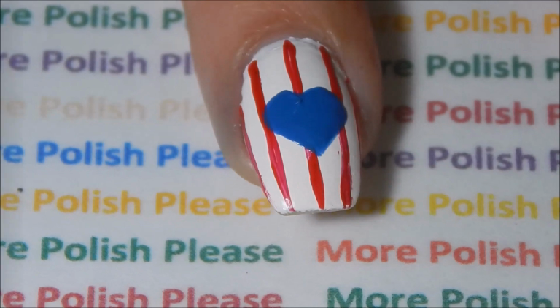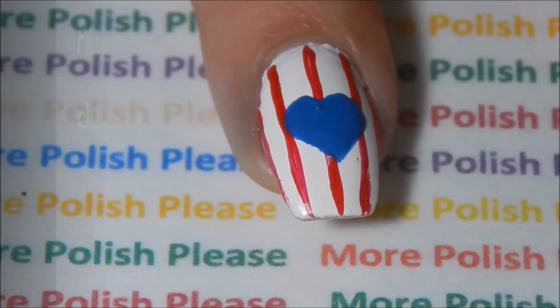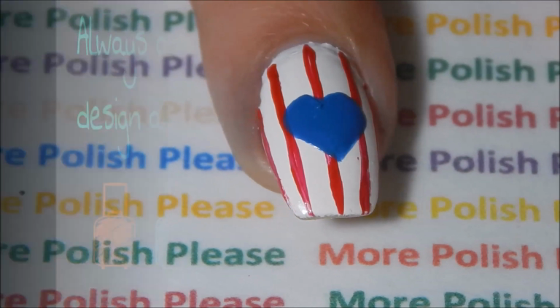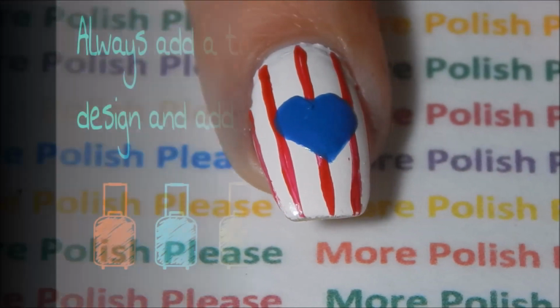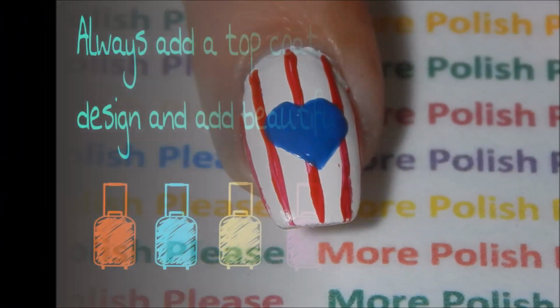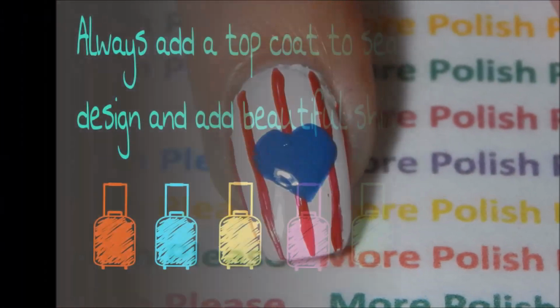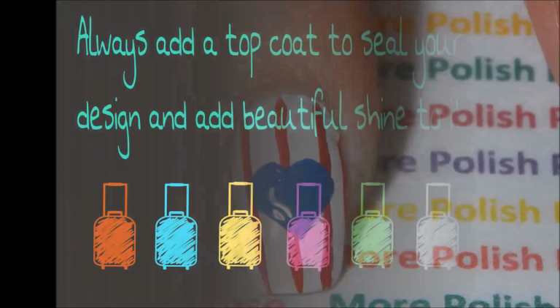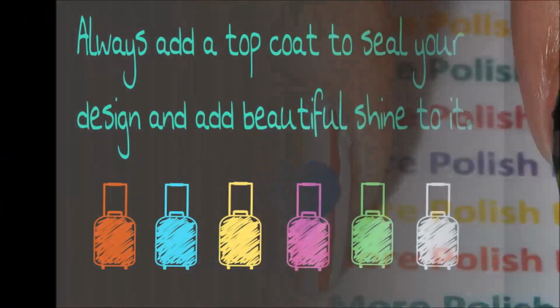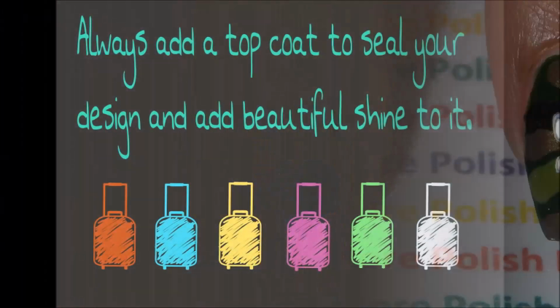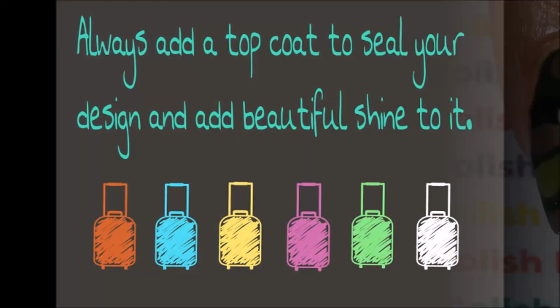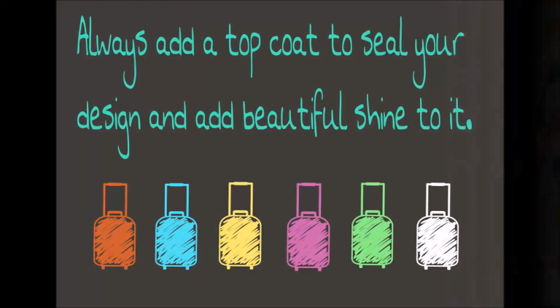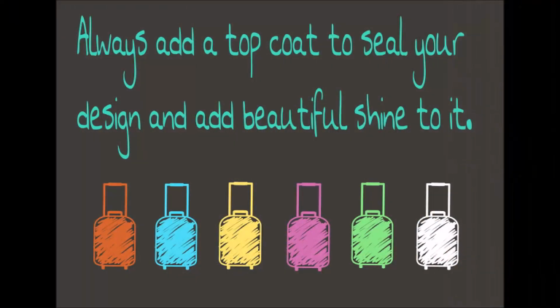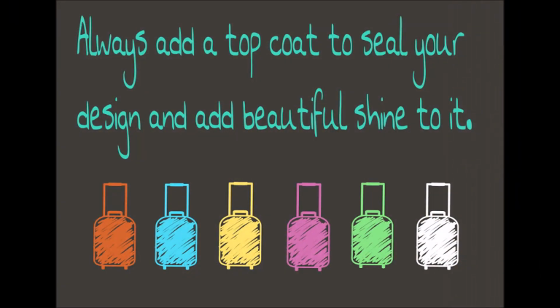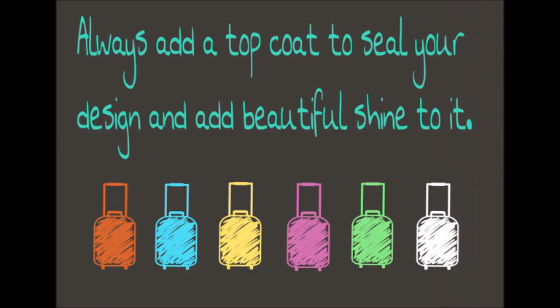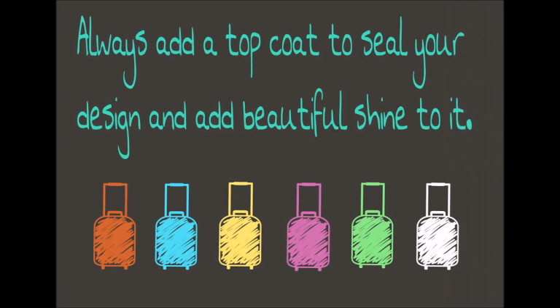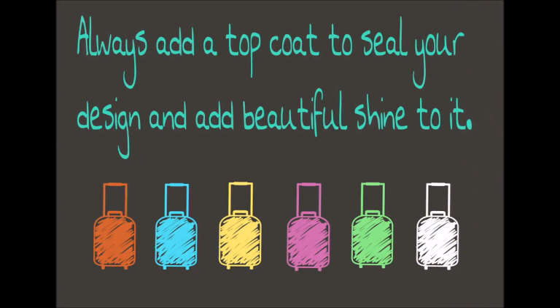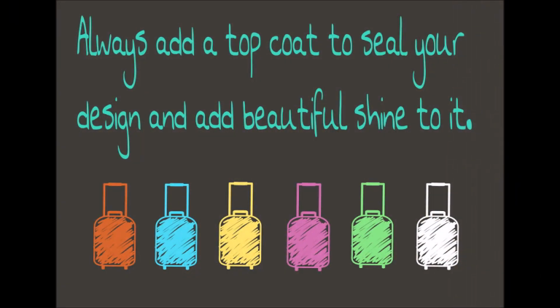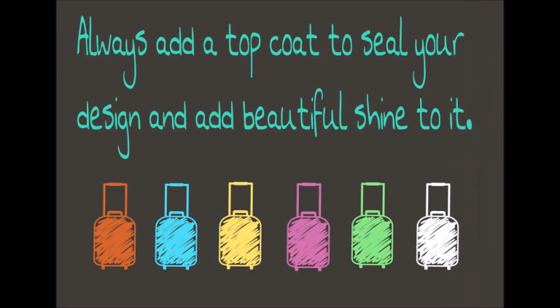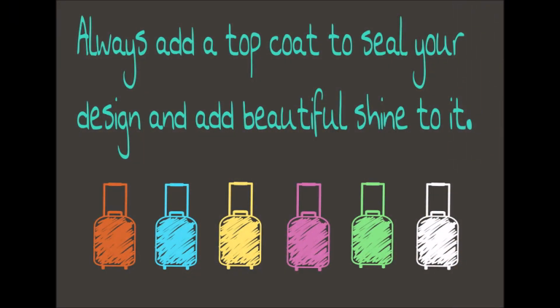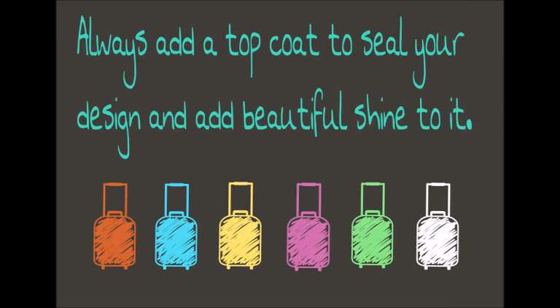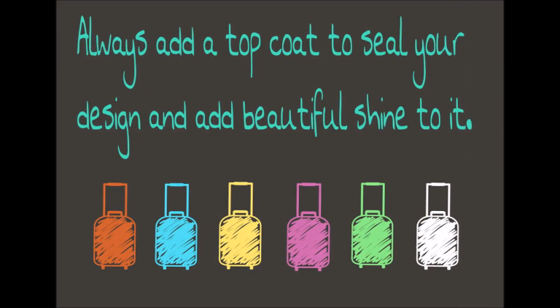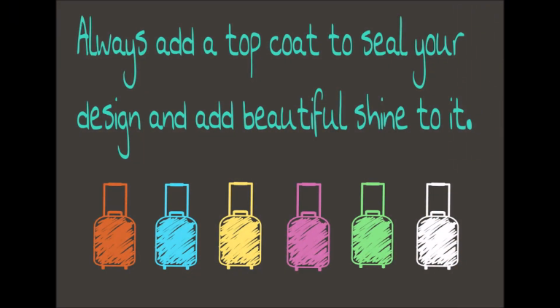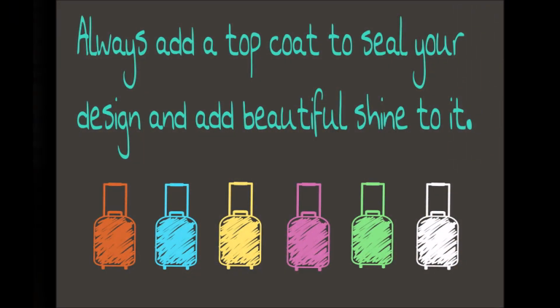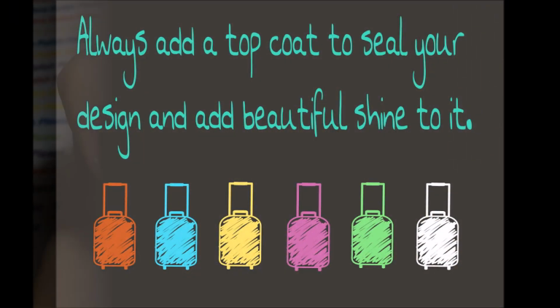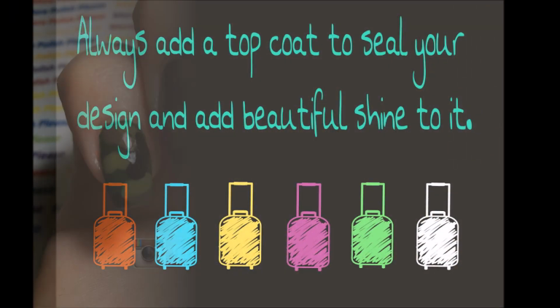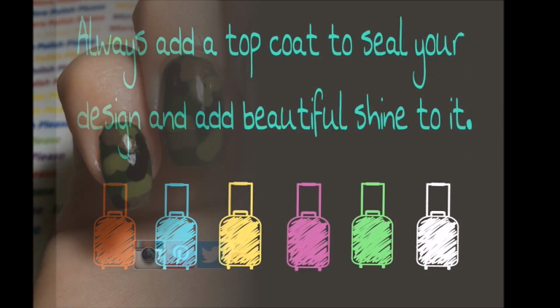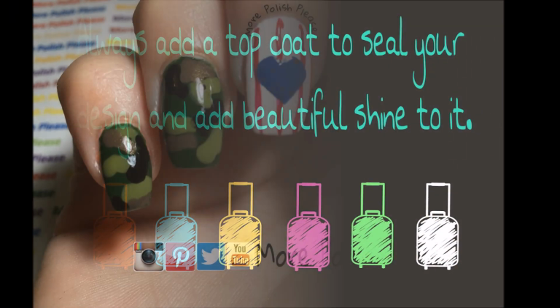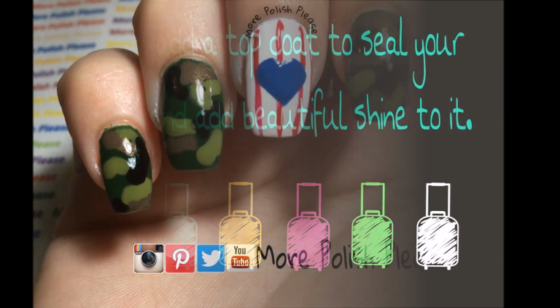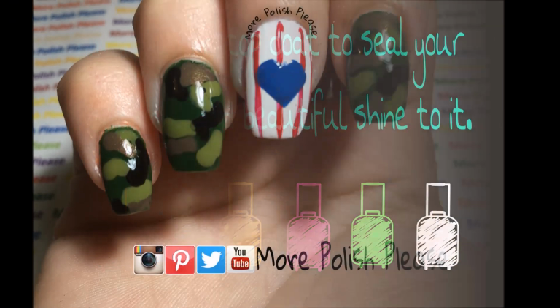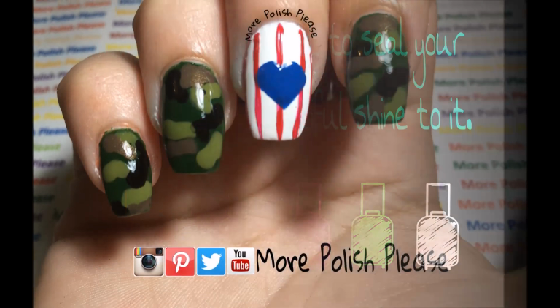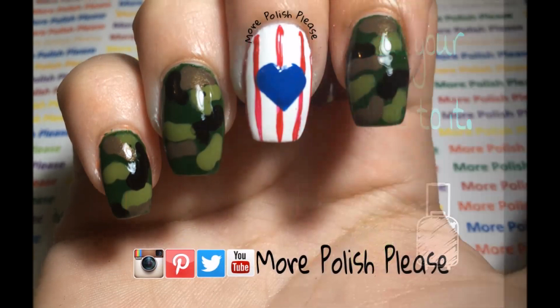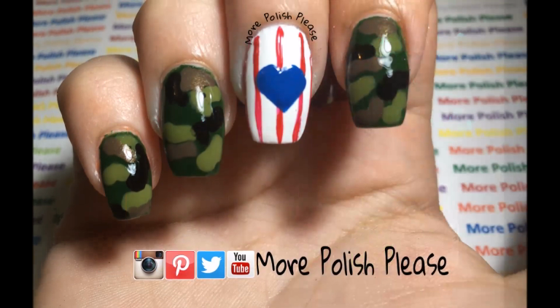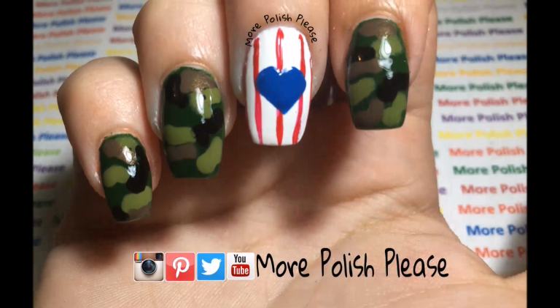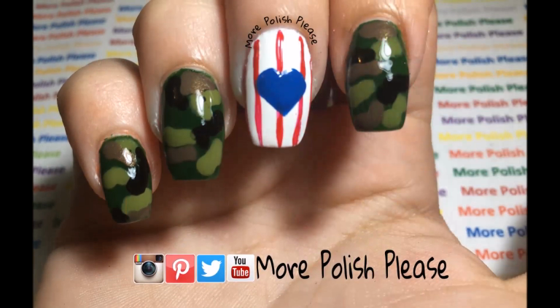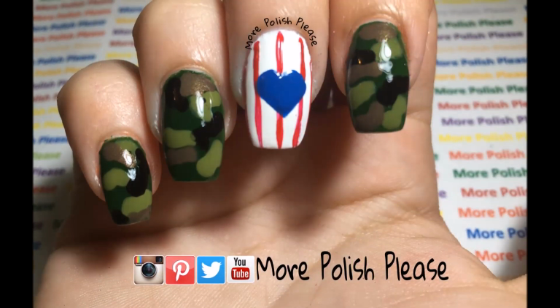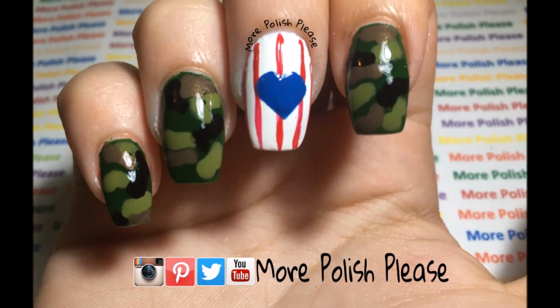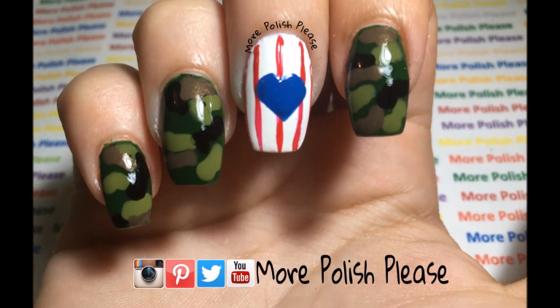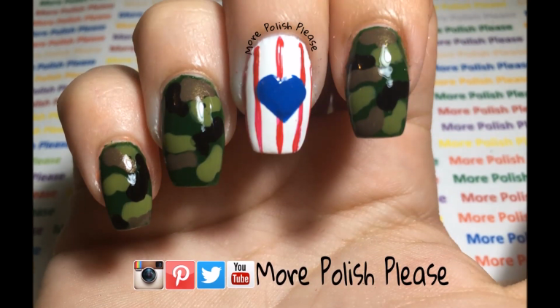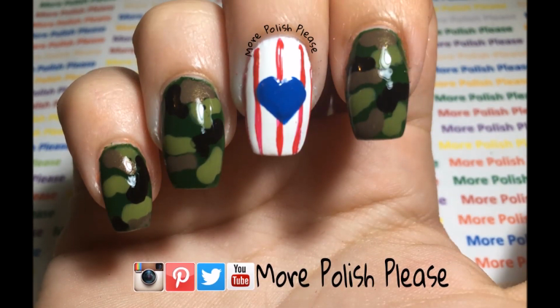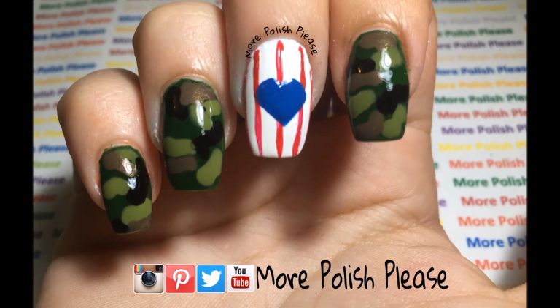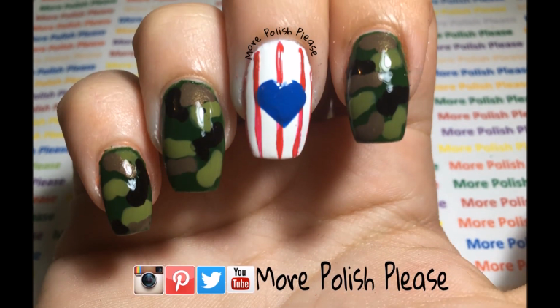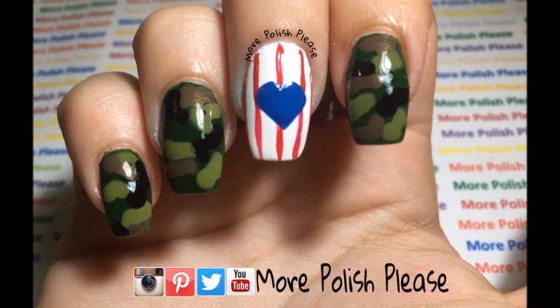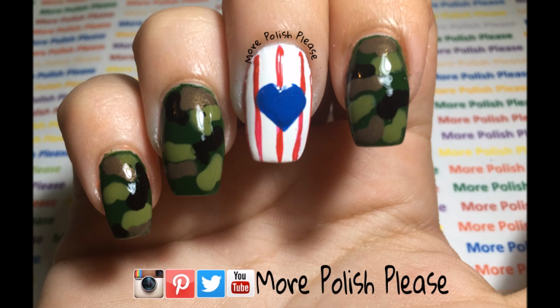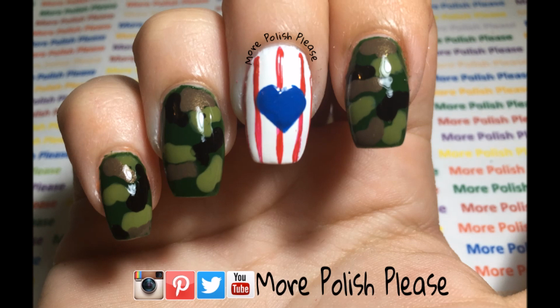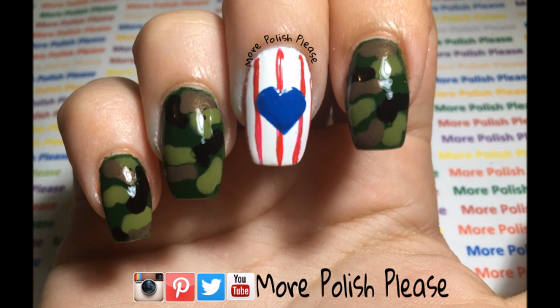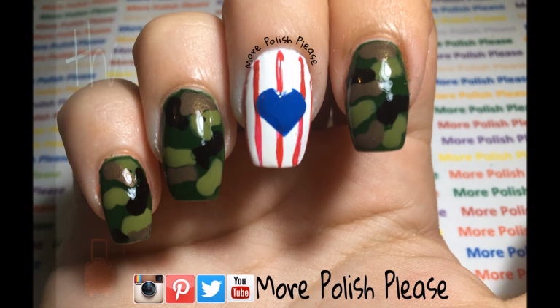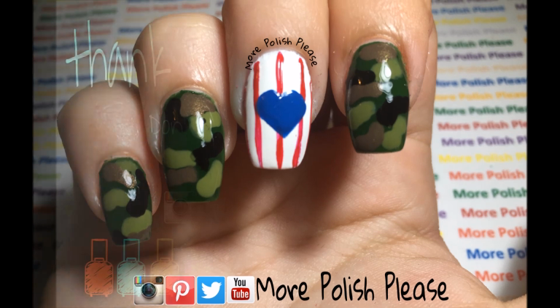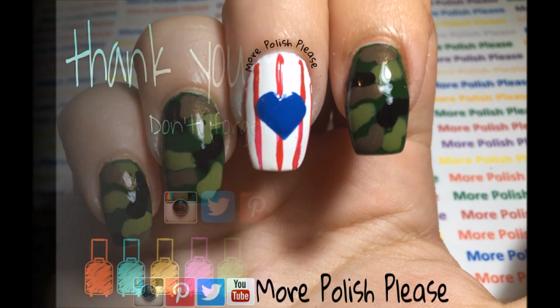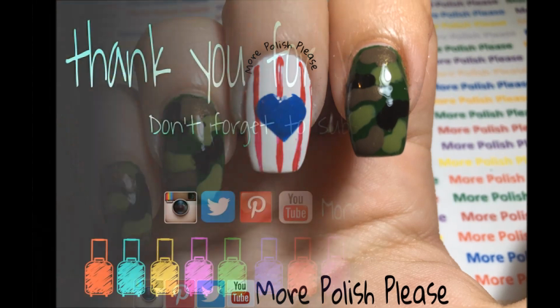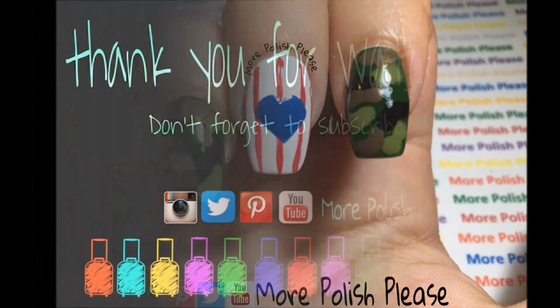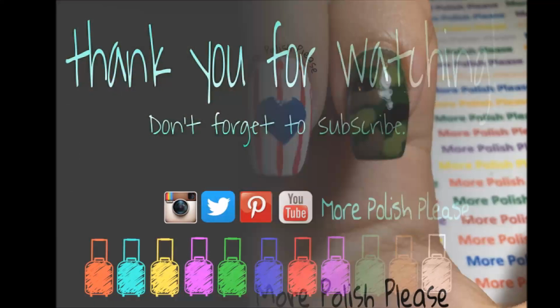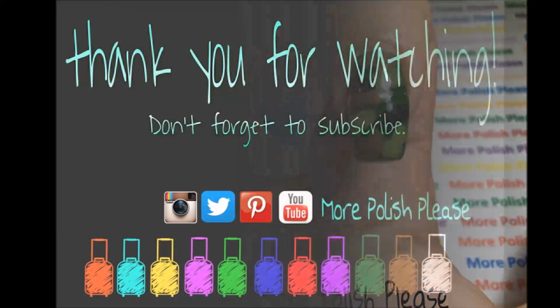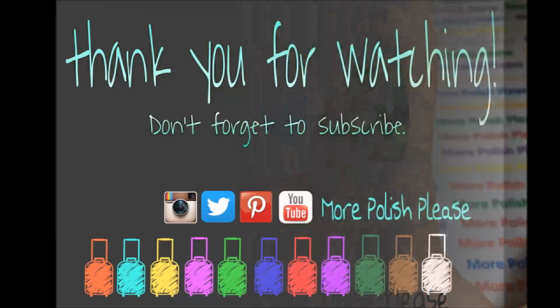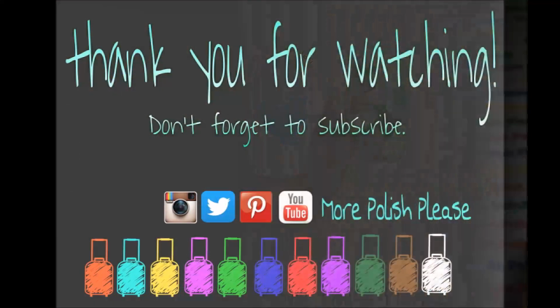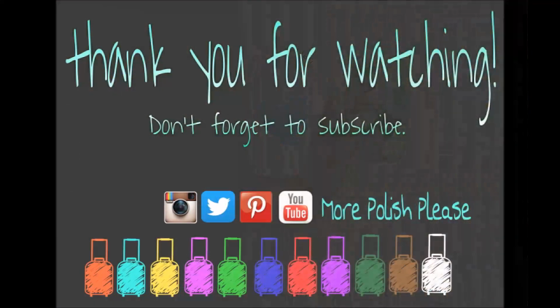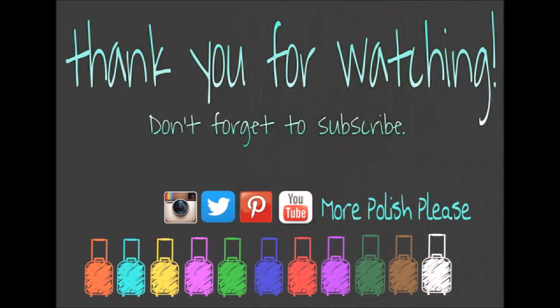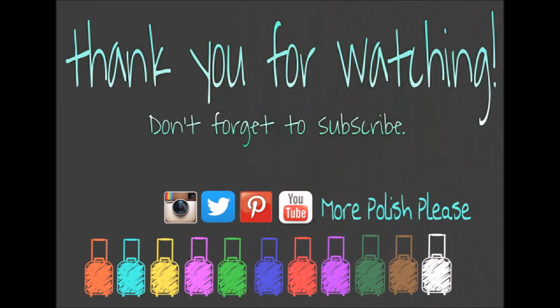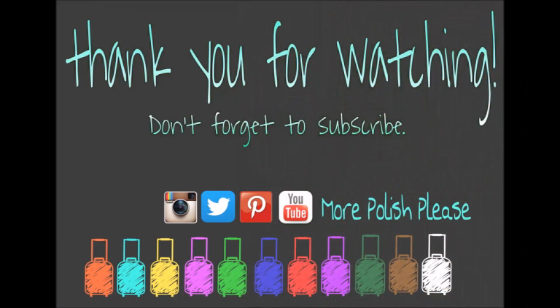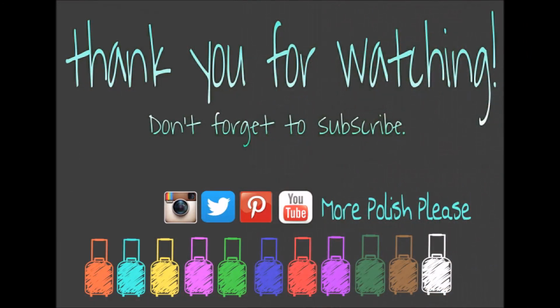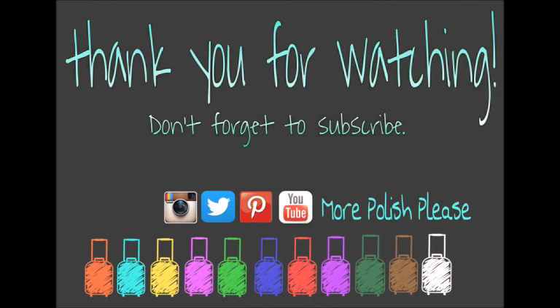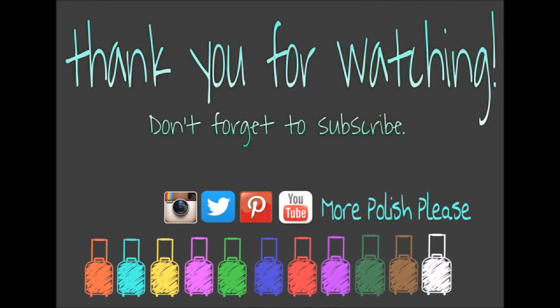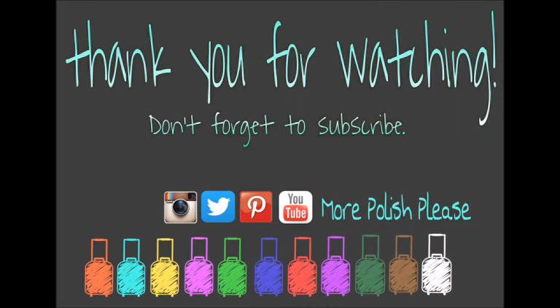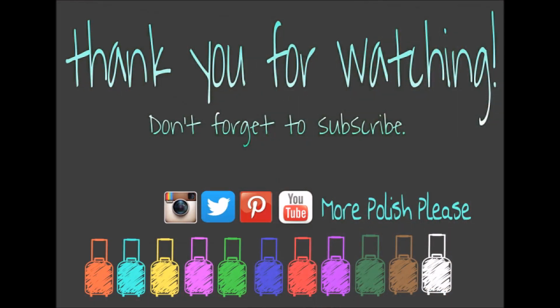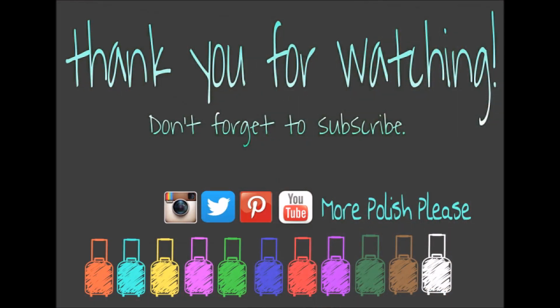Thank you for watching, I hope you enjoyed the design and please show me your recreations with the hashtag More Polish Please, and don't forget to subscribe.